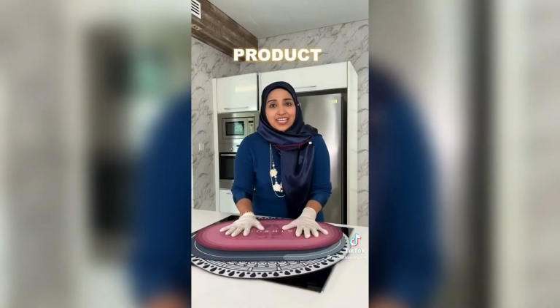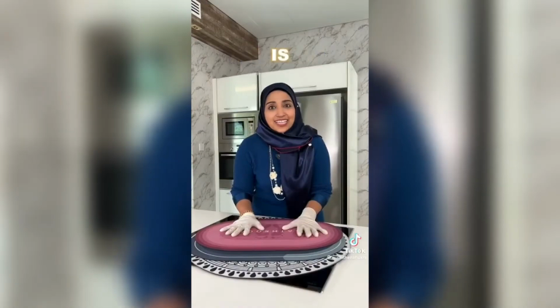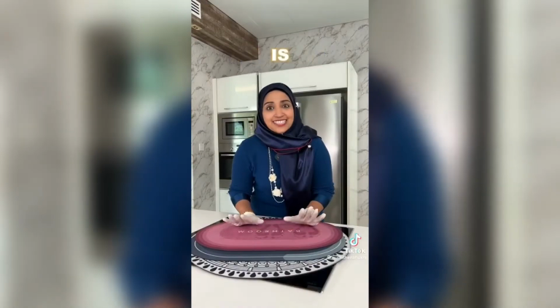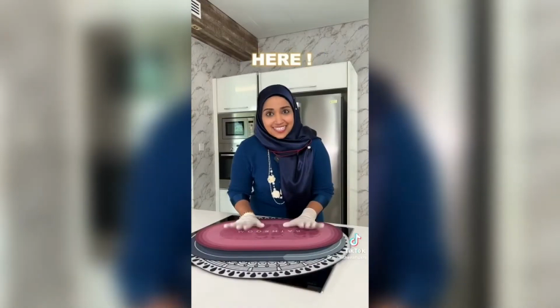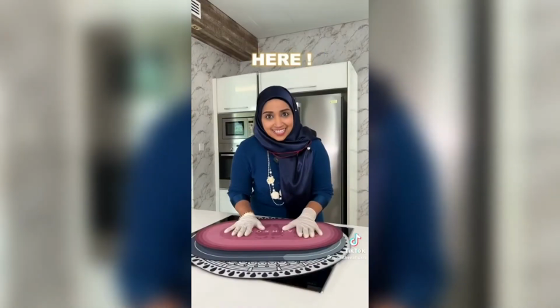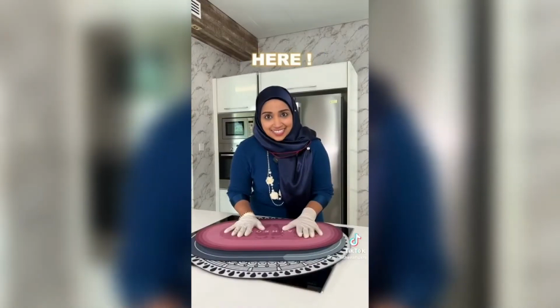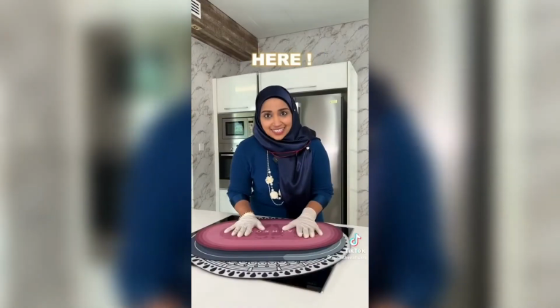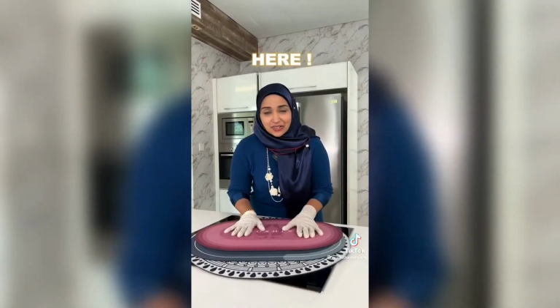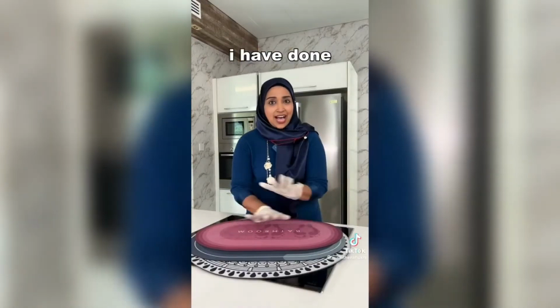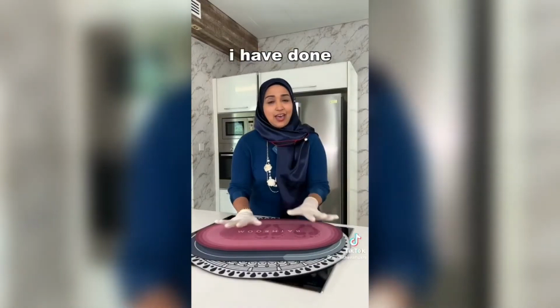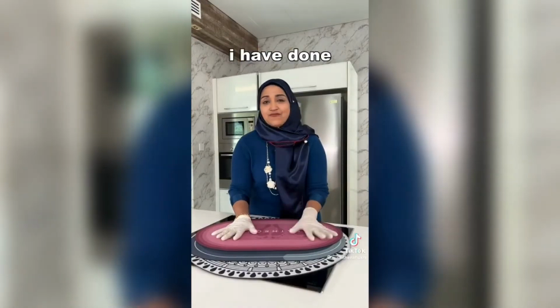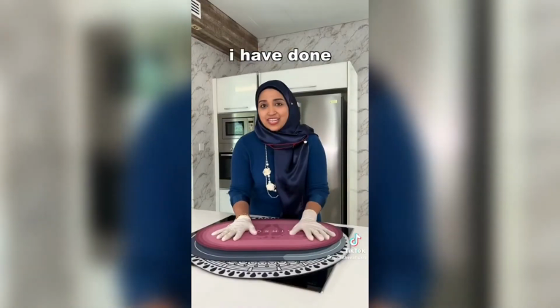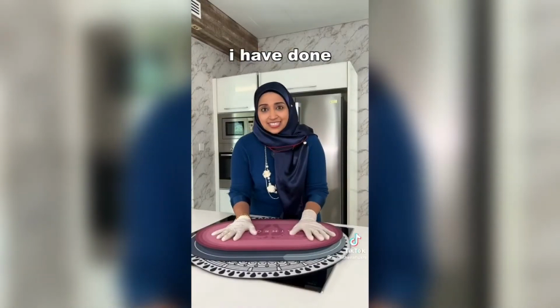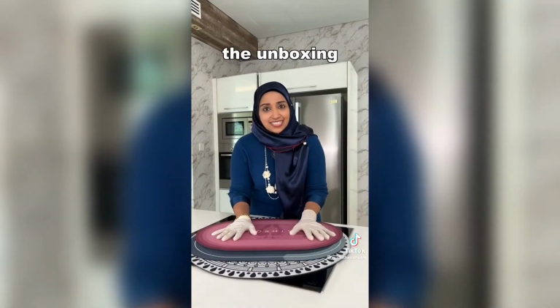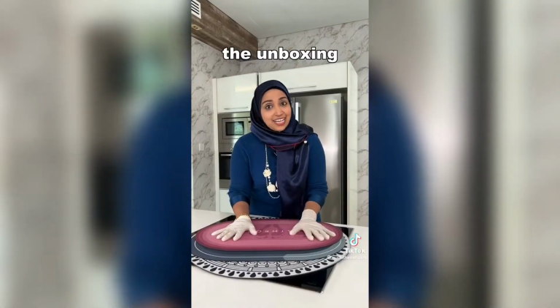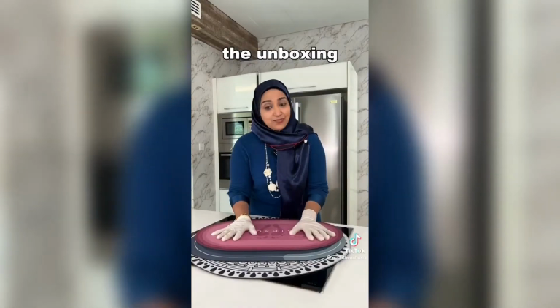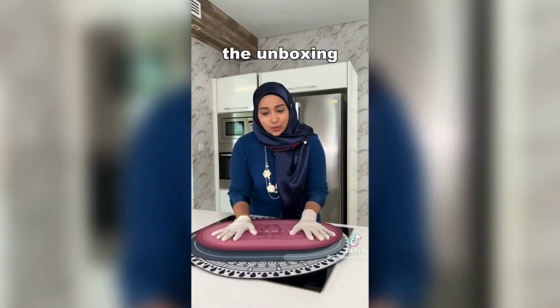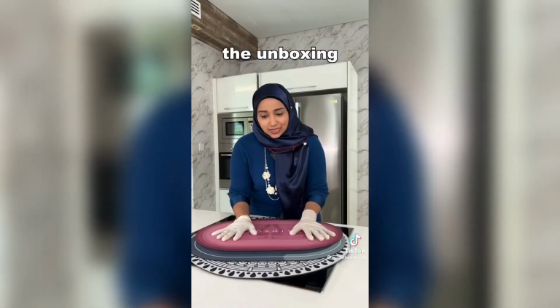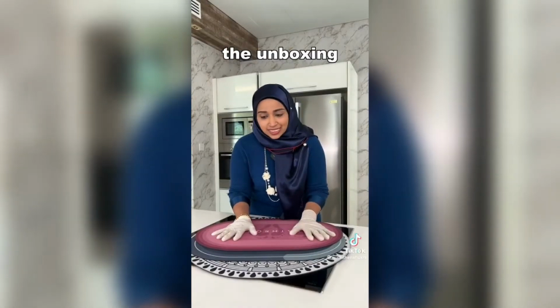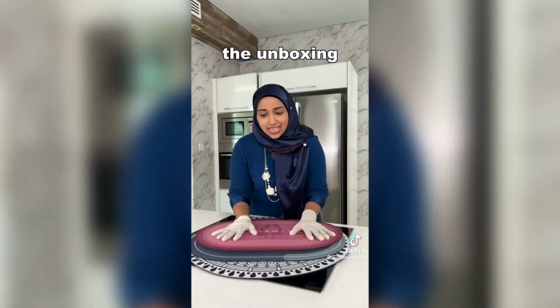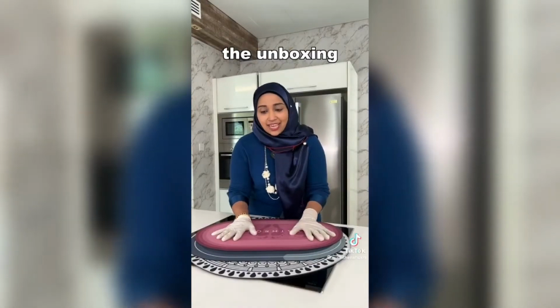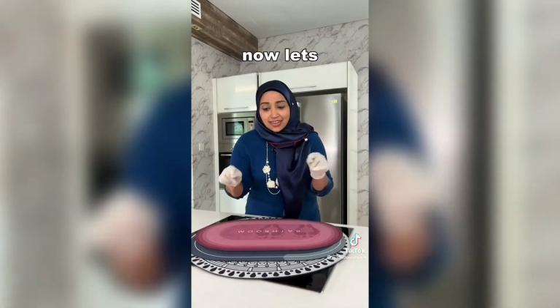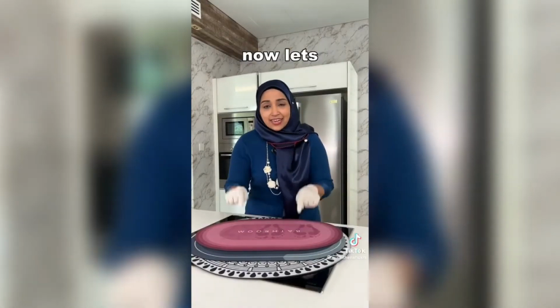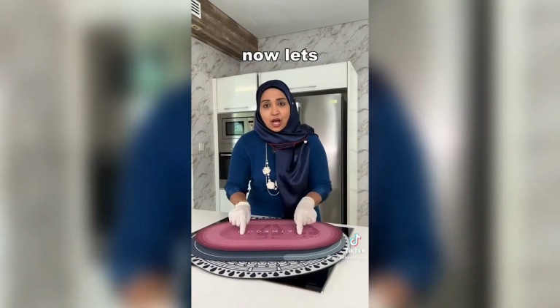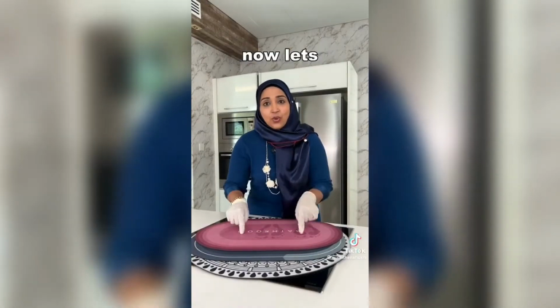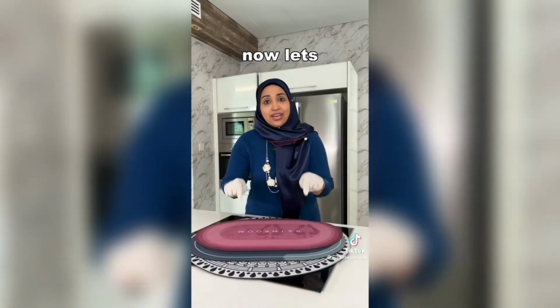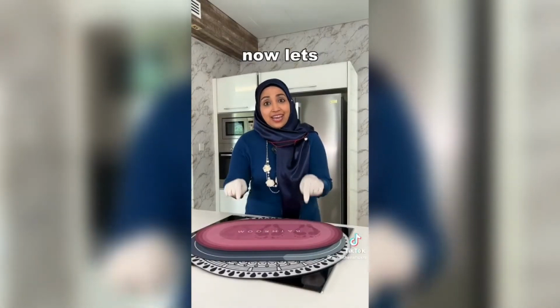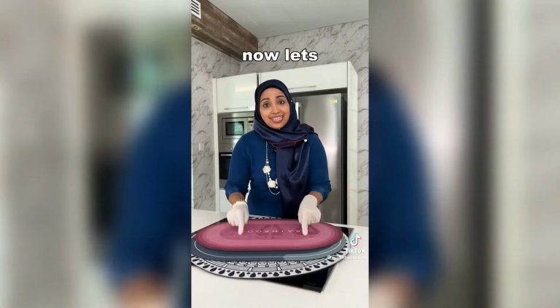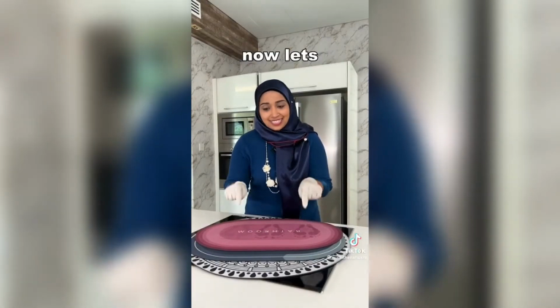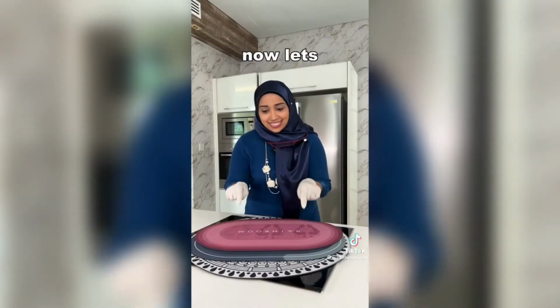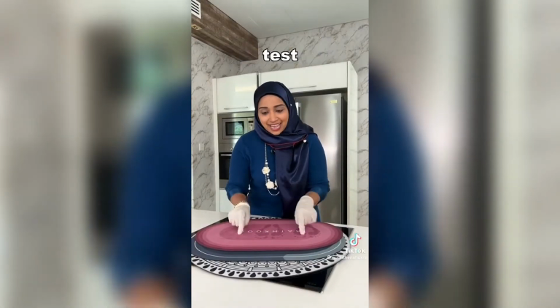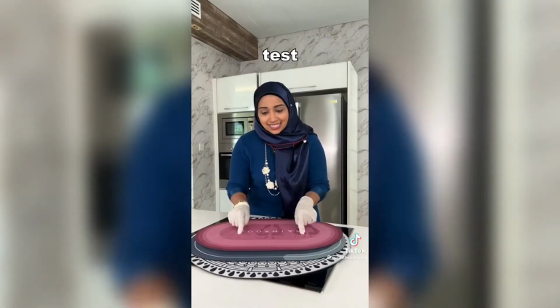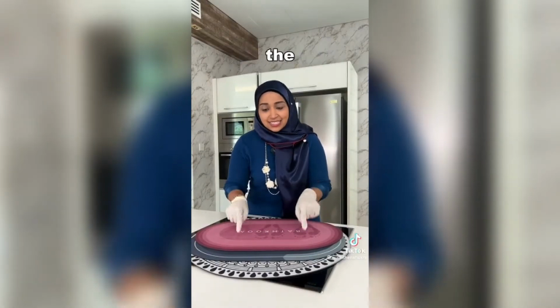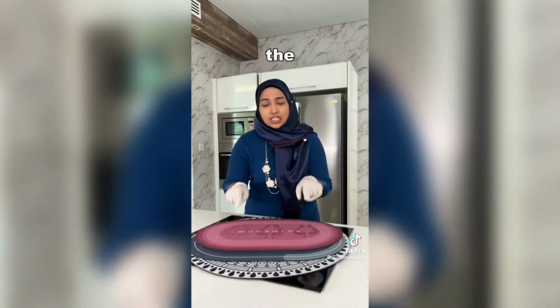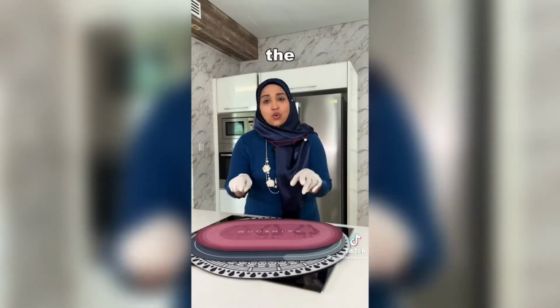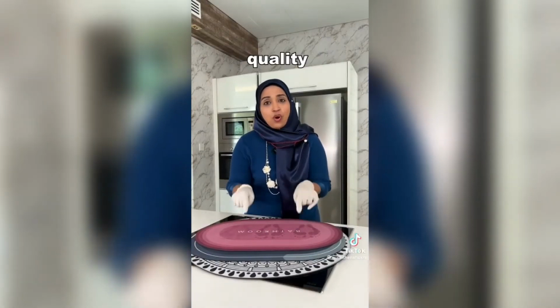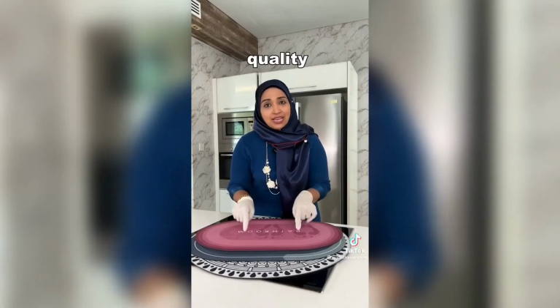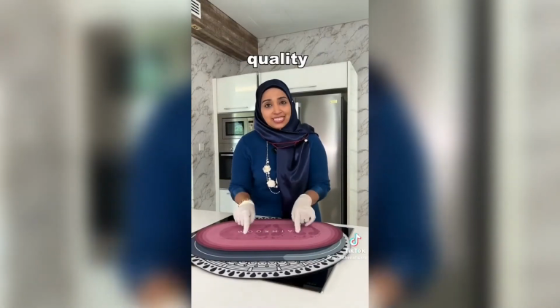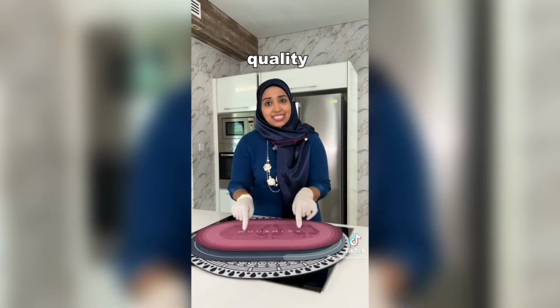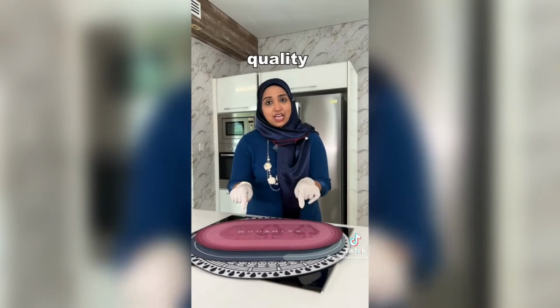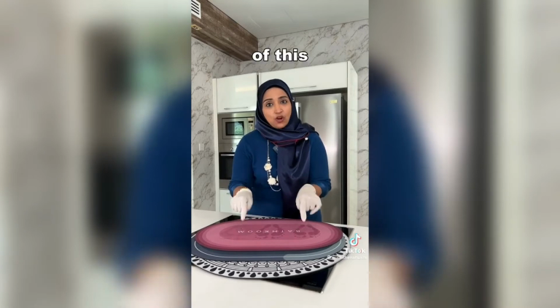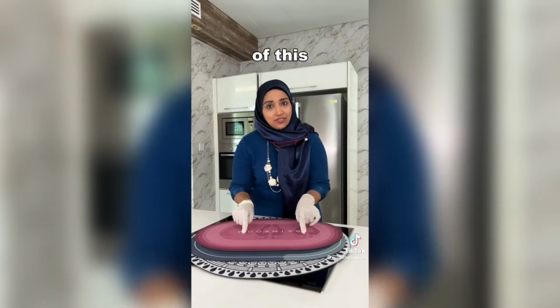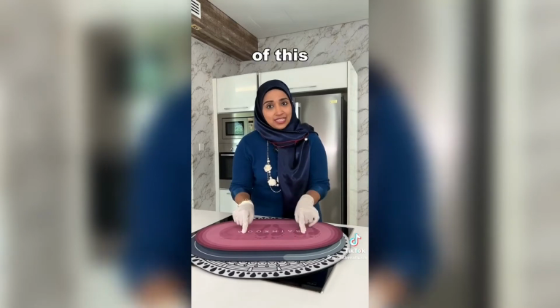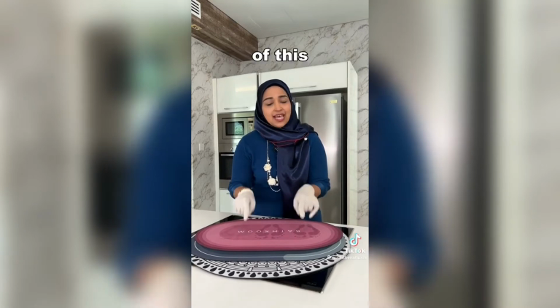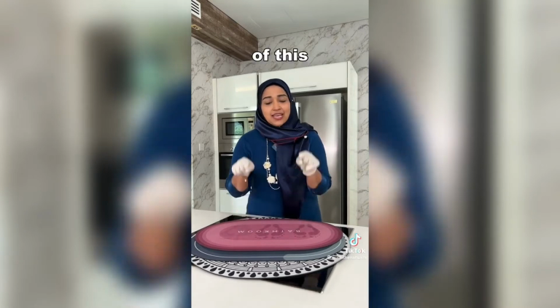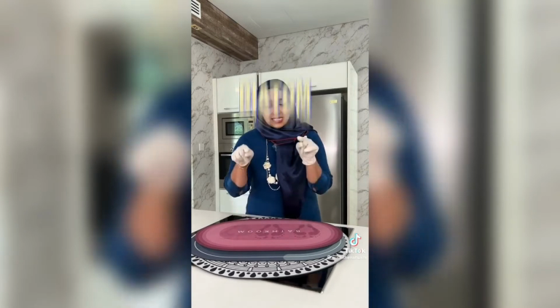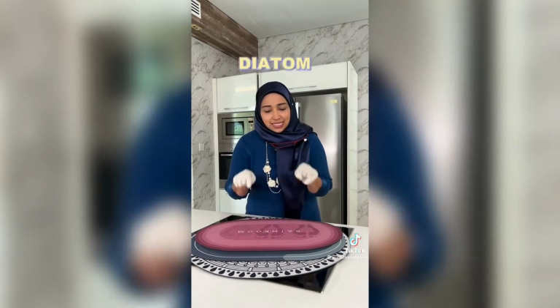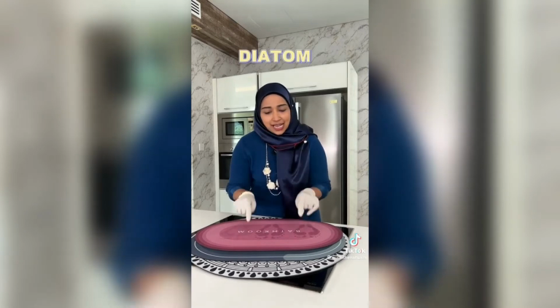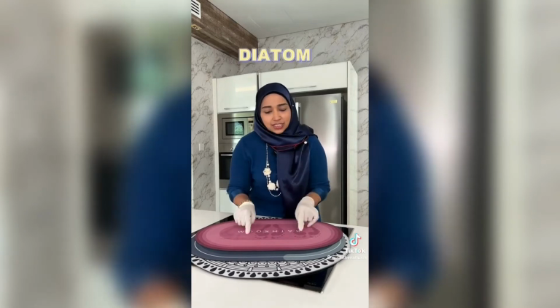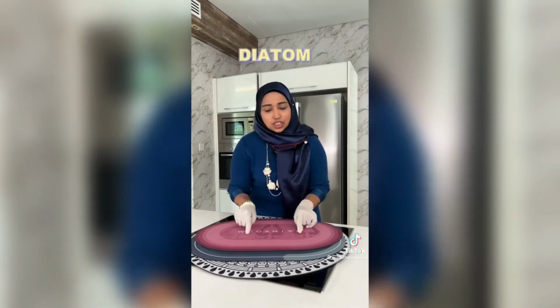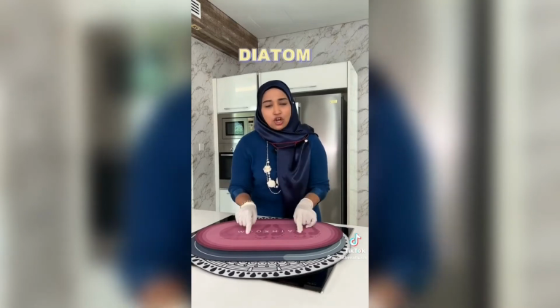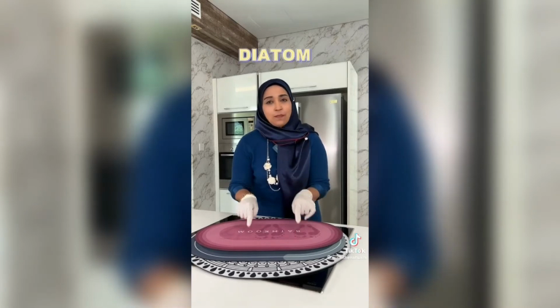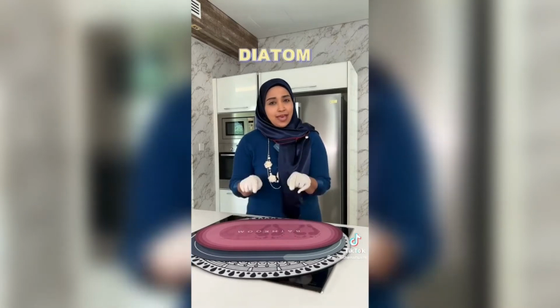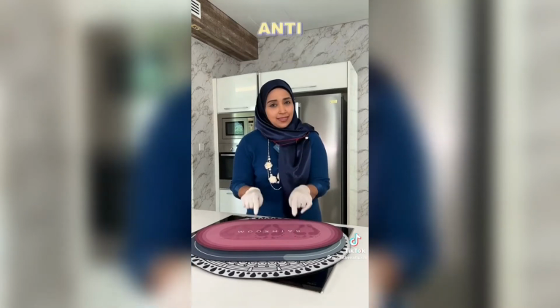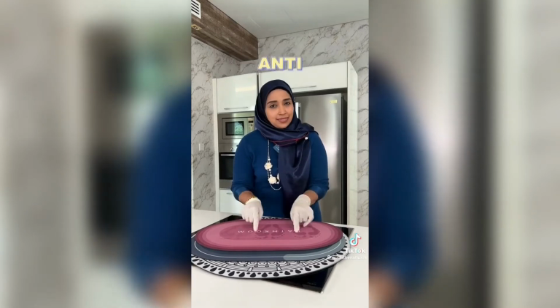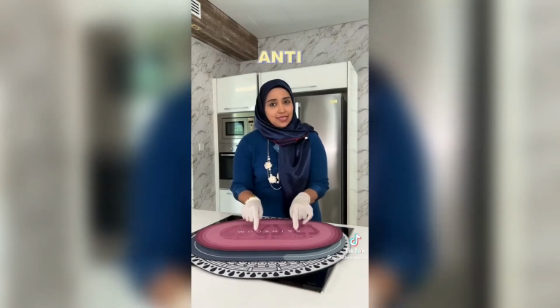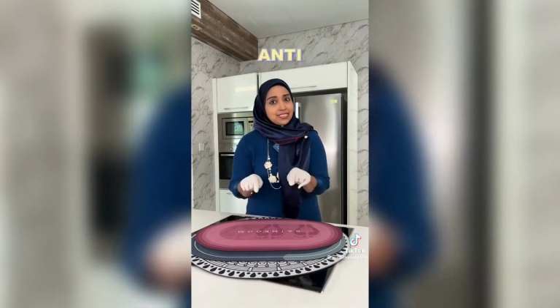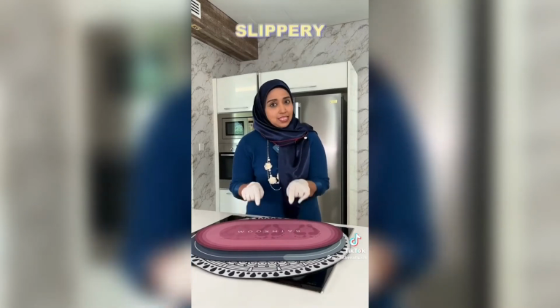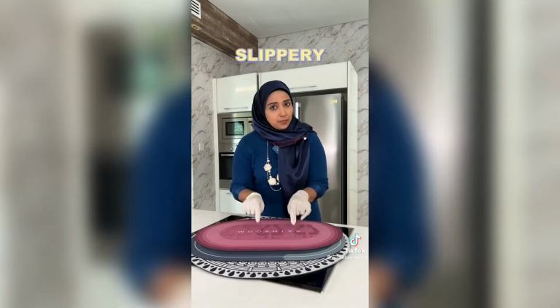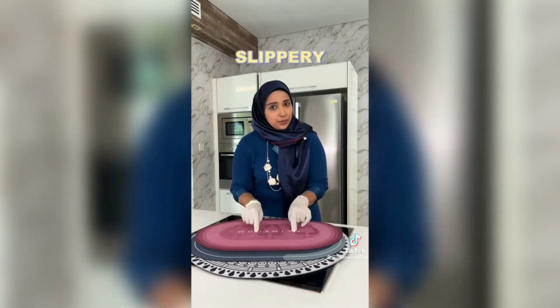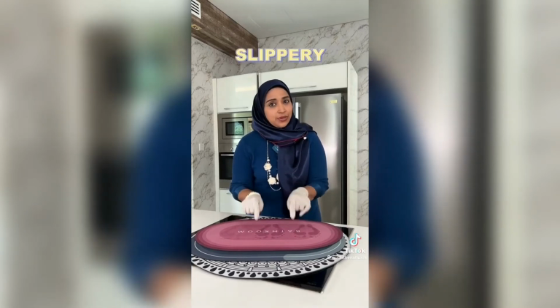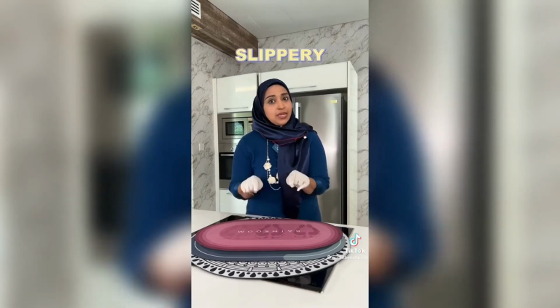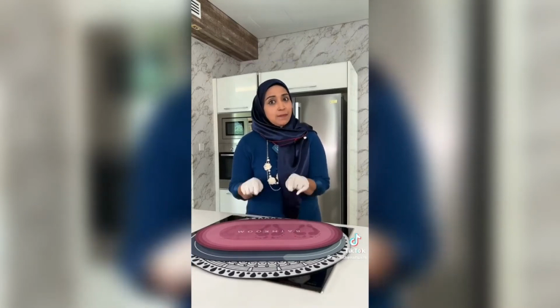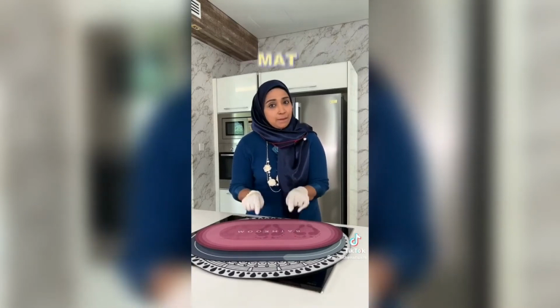Here, I have done the unboxing. Now let's test the quality of this Diatong Anti-Slippery Mat.